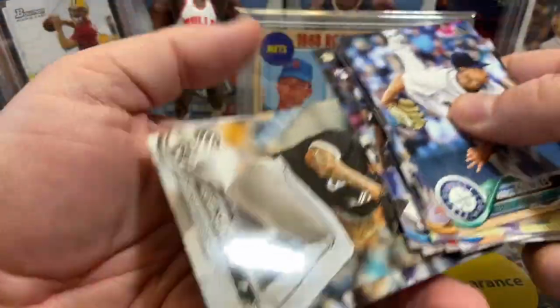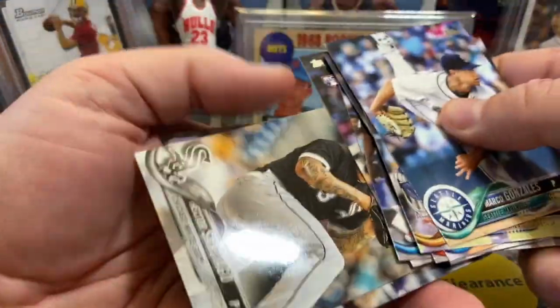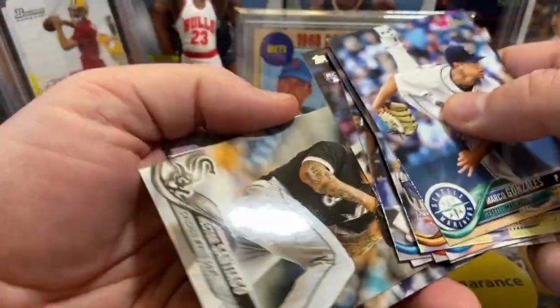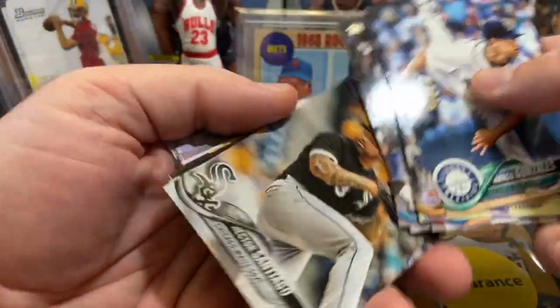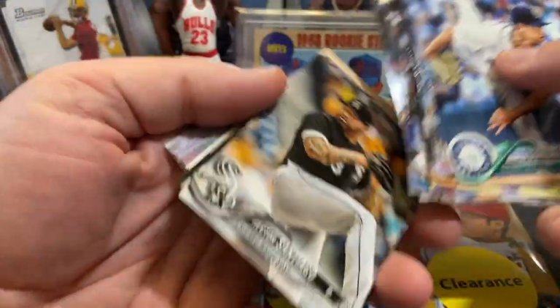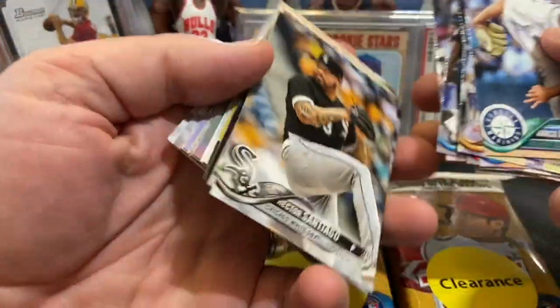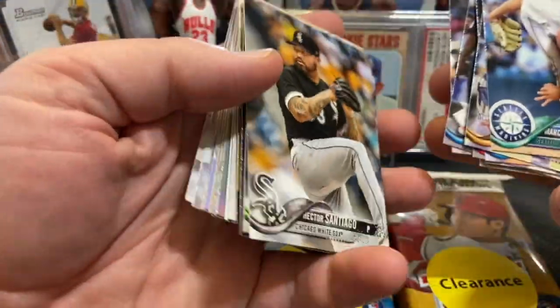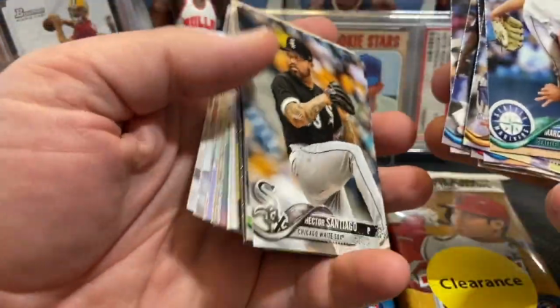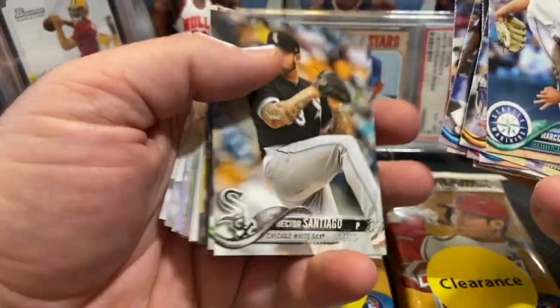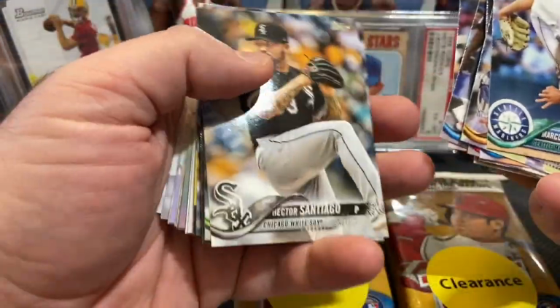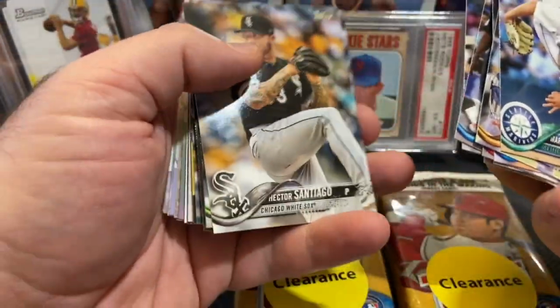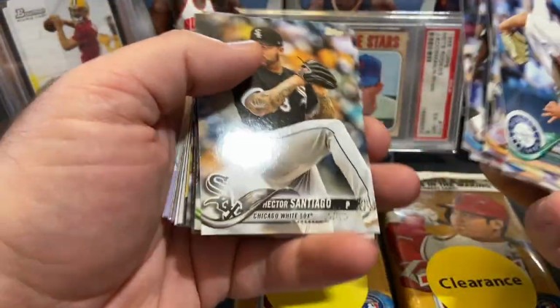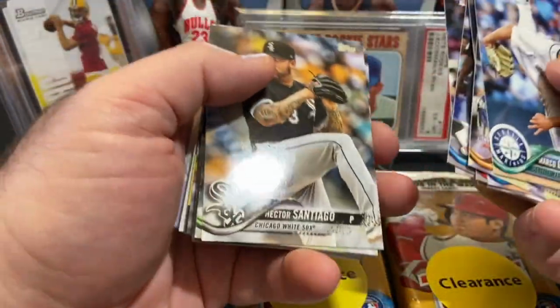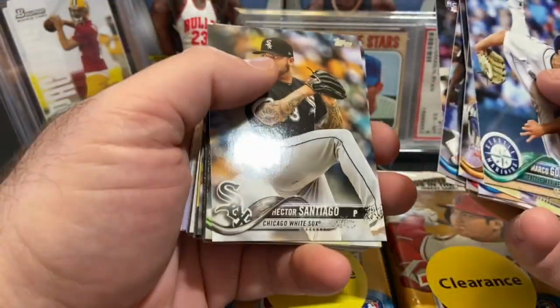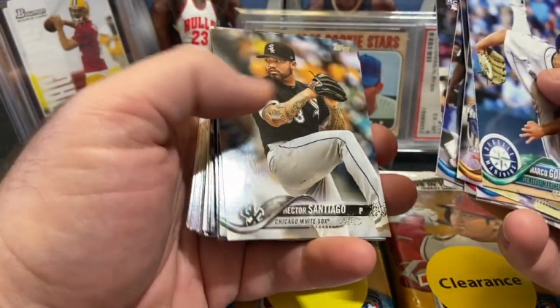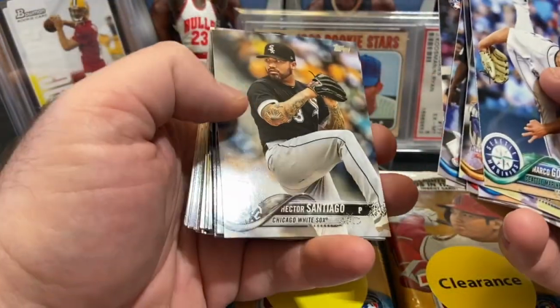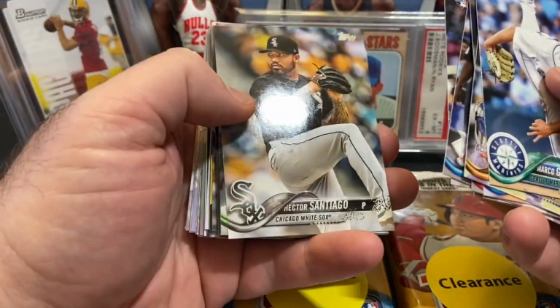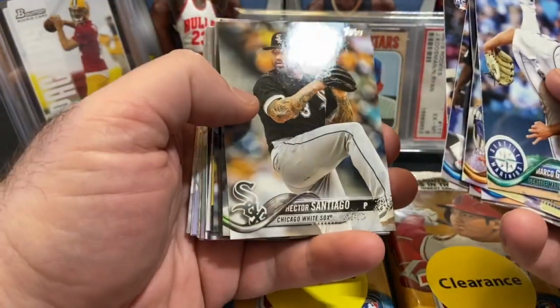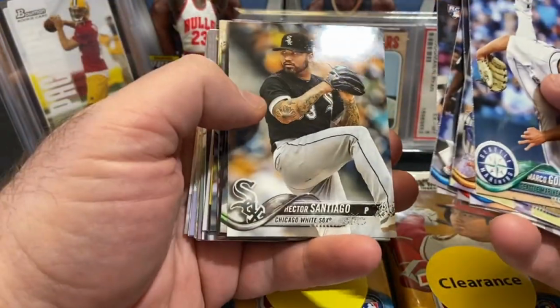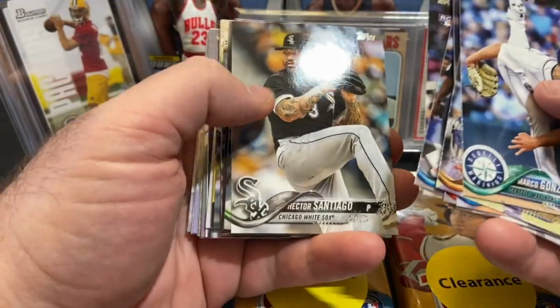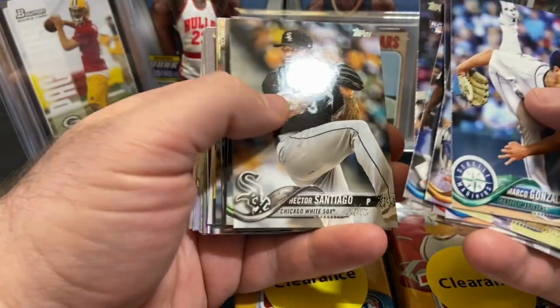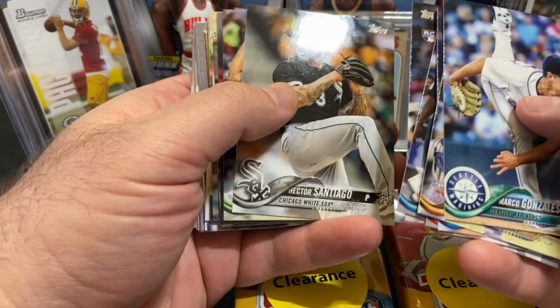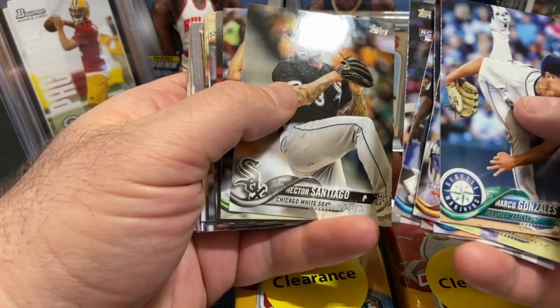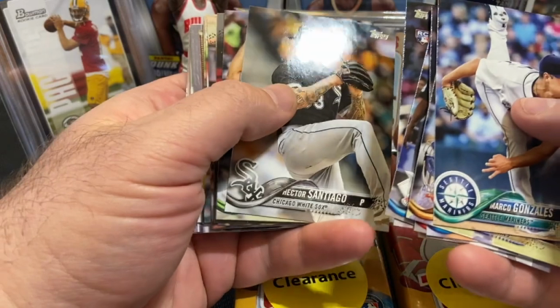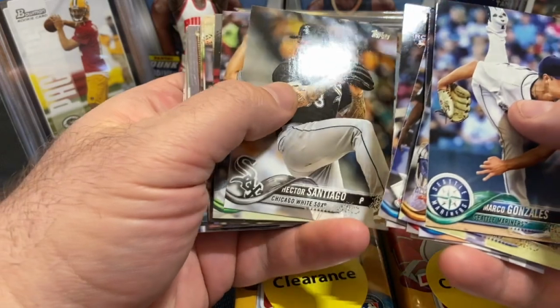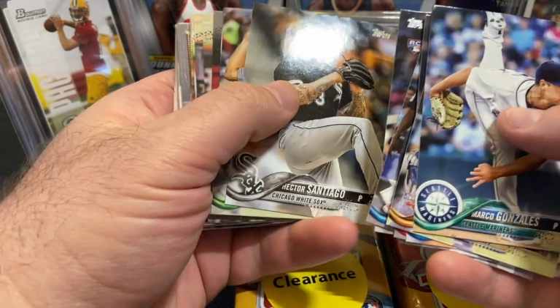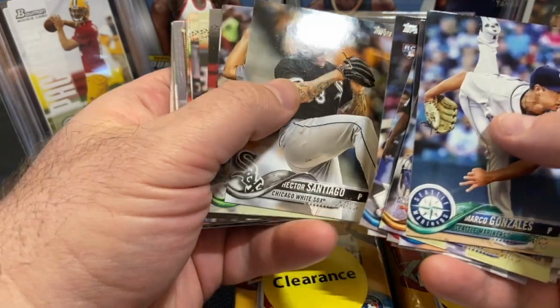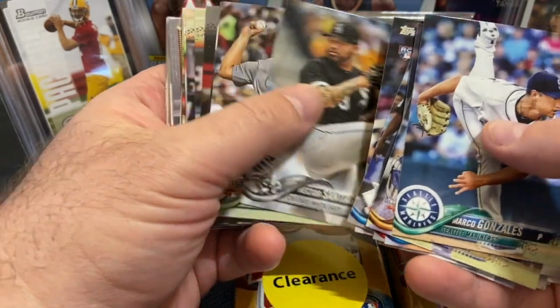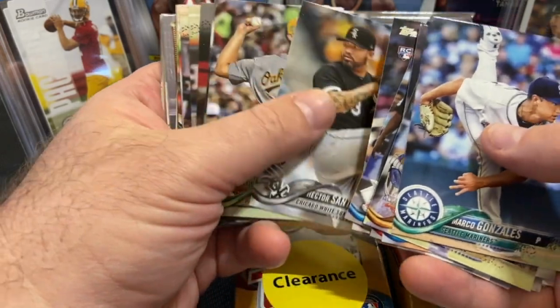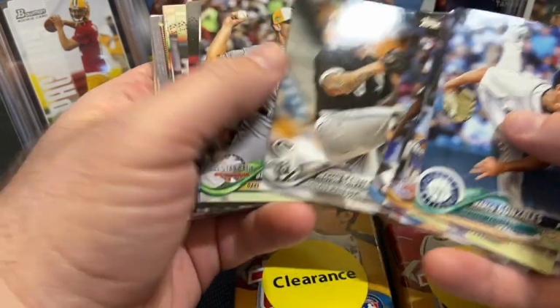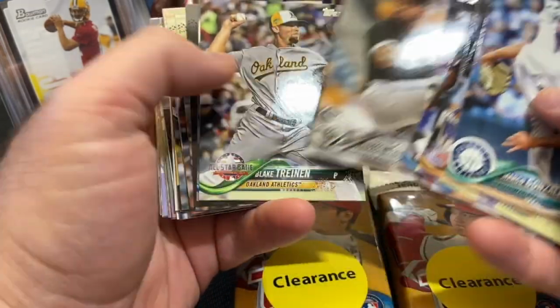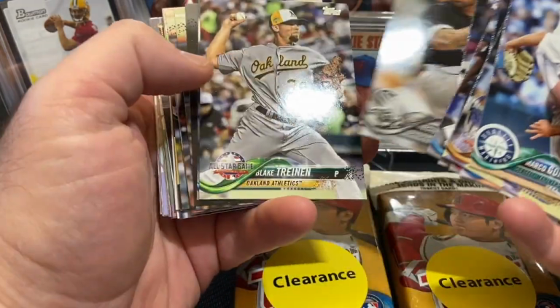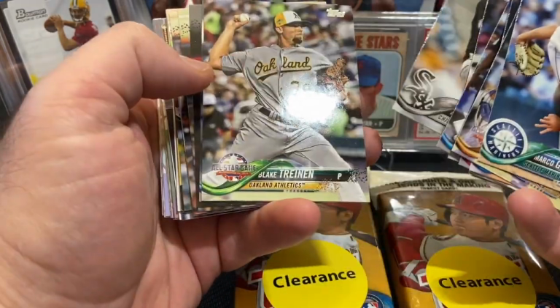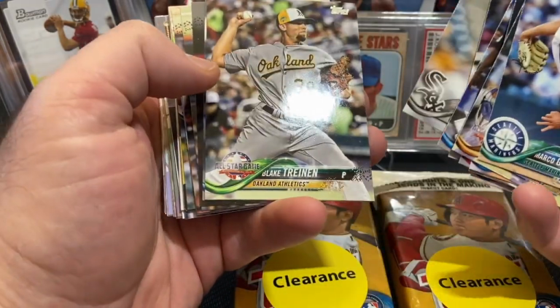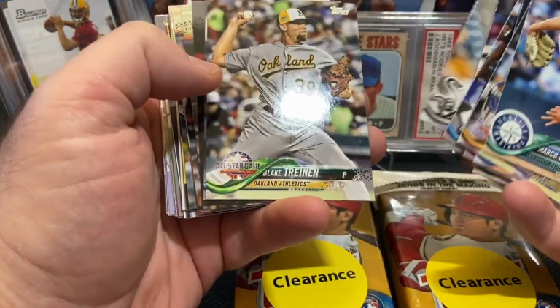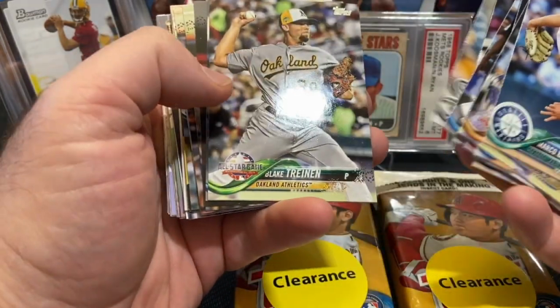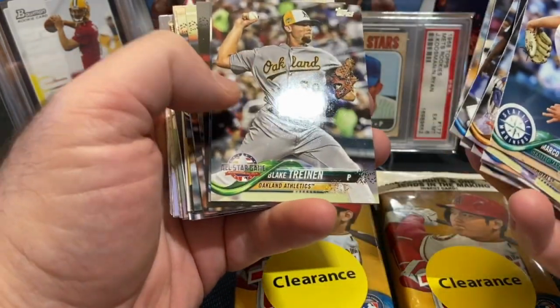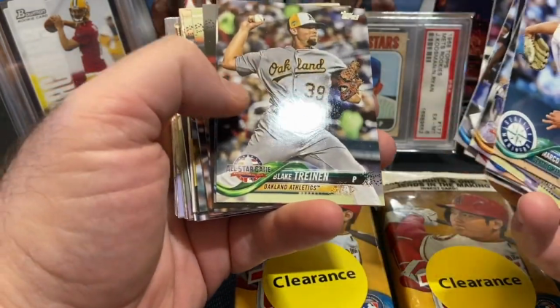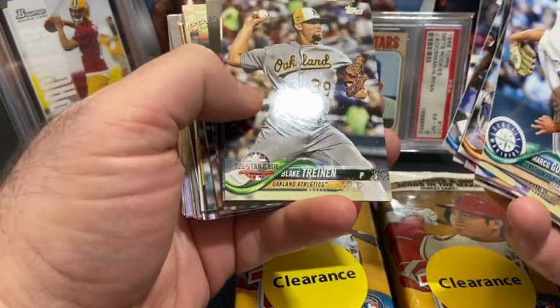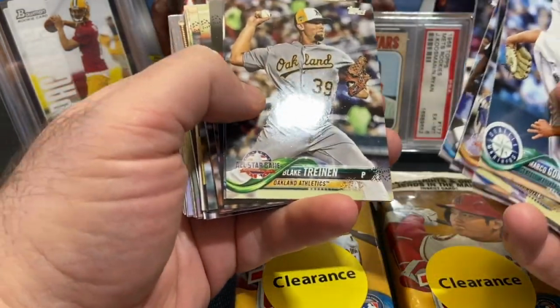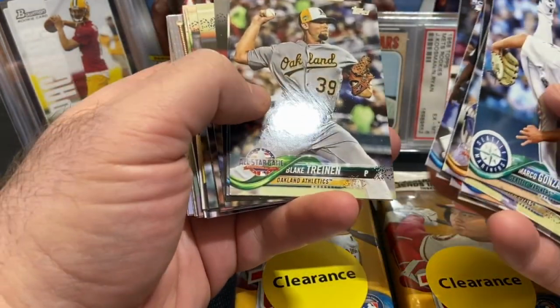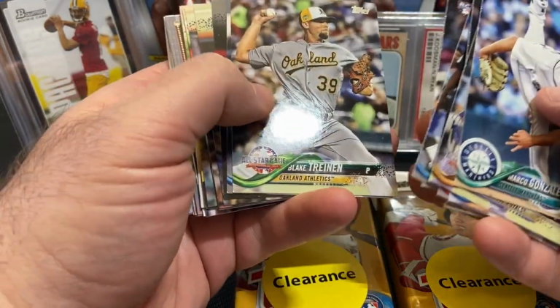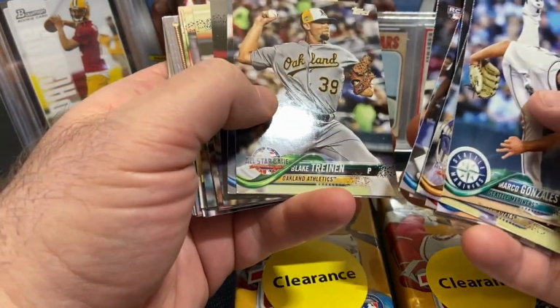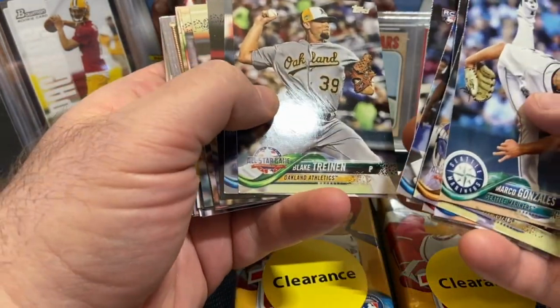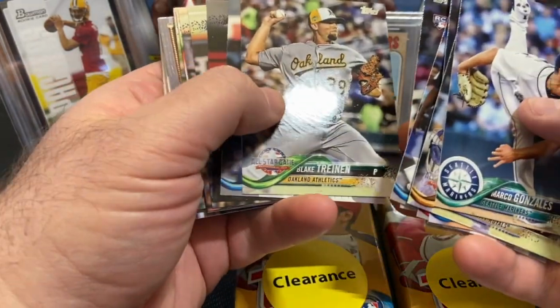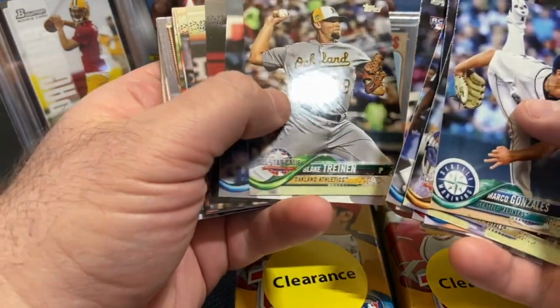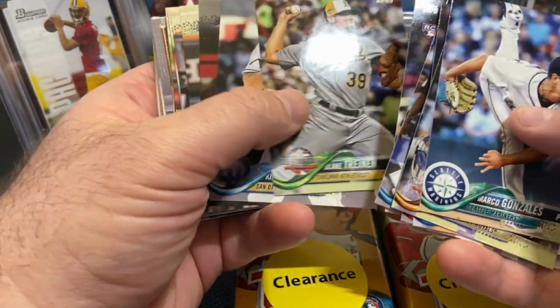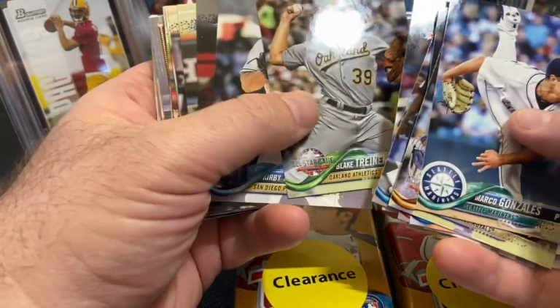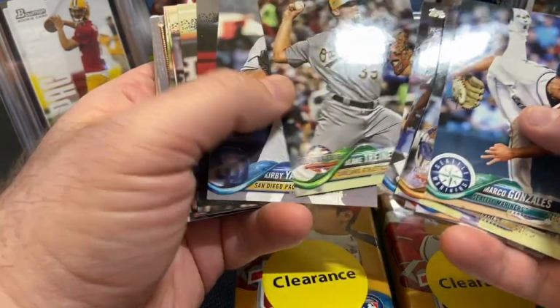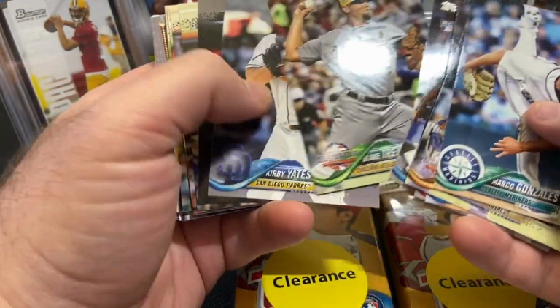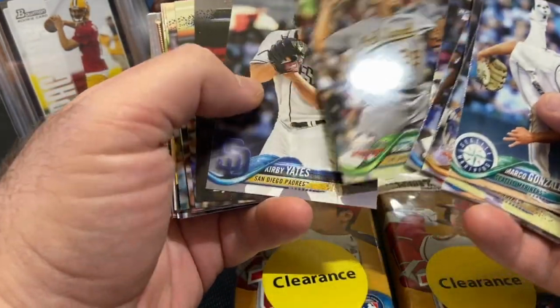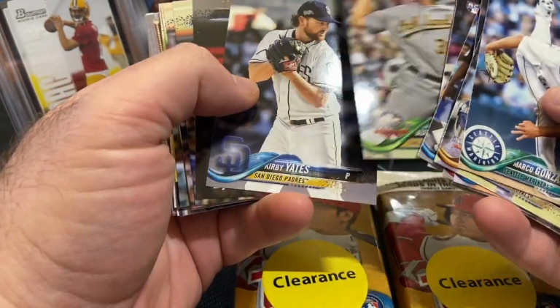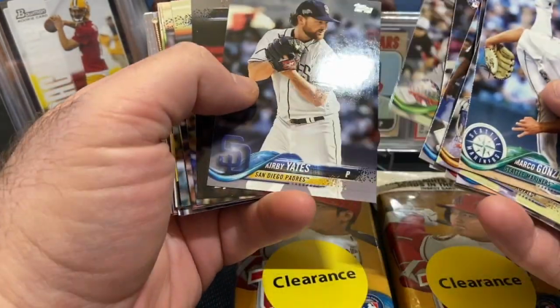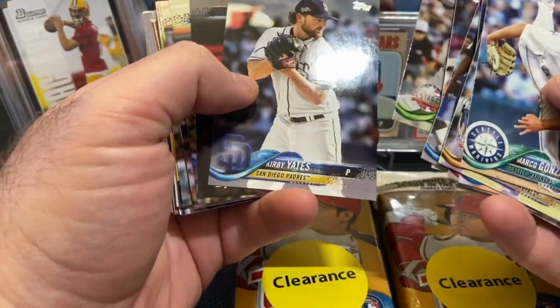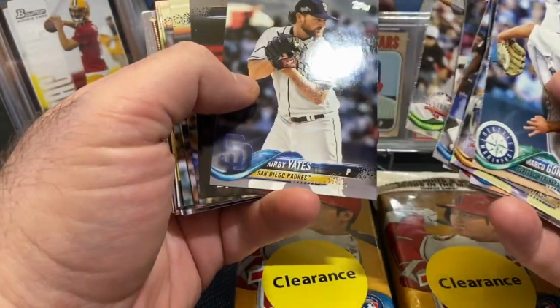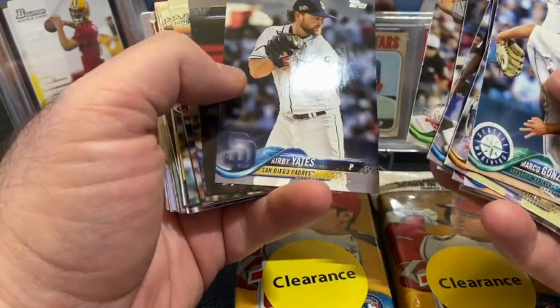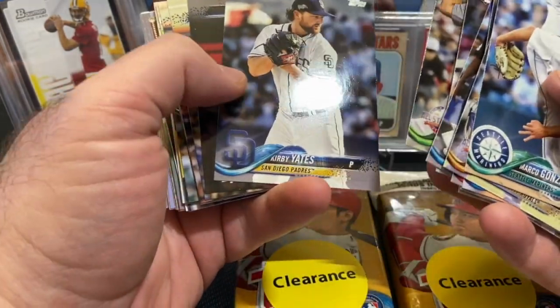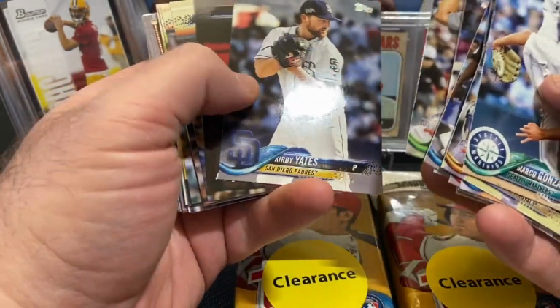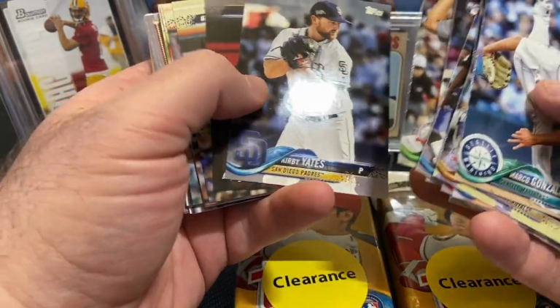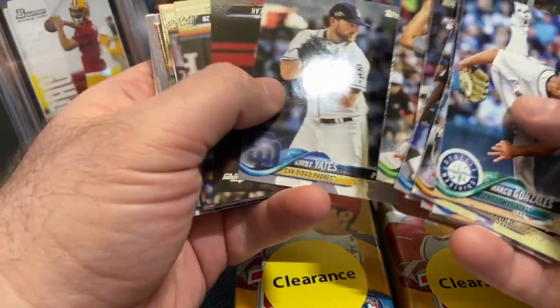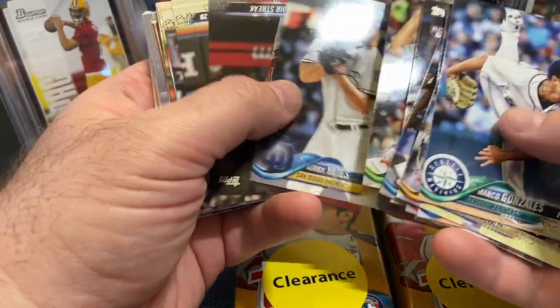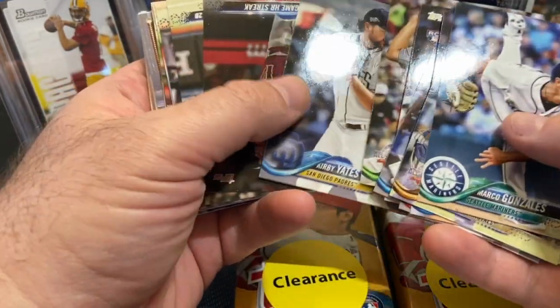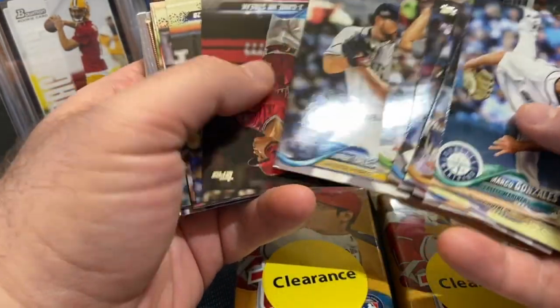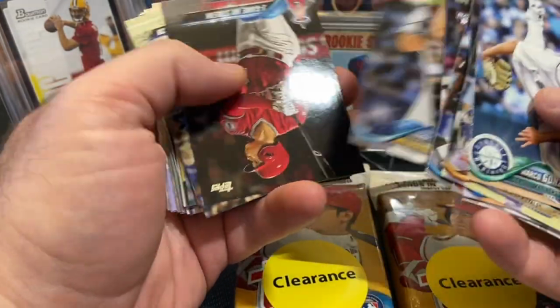Obviously we are looking for the Shohei. We want the Acuna in here and the Soto.